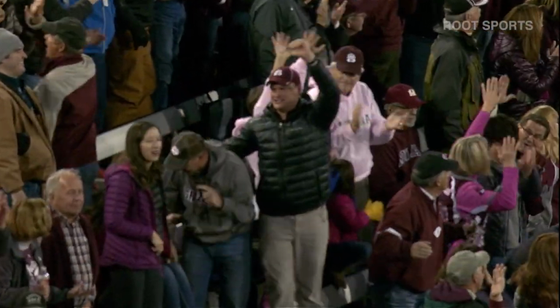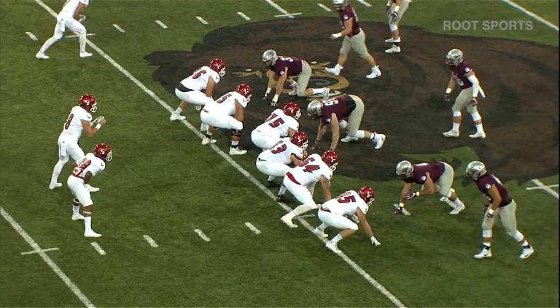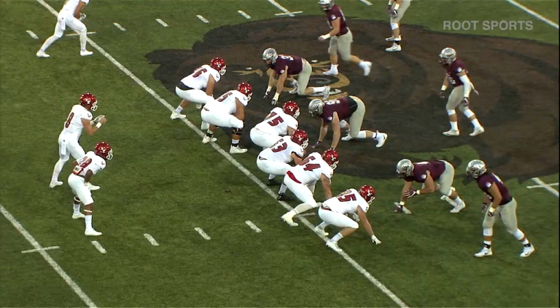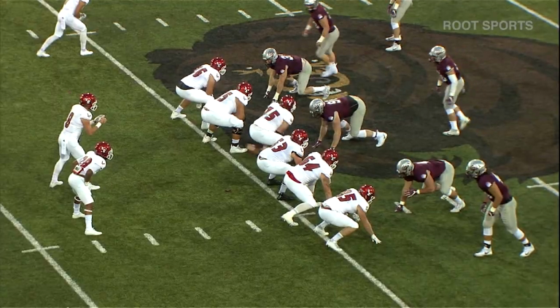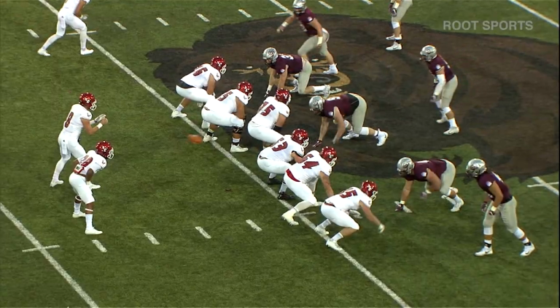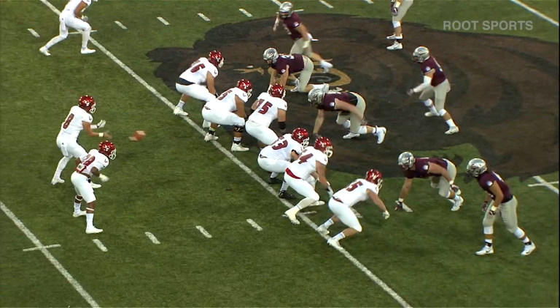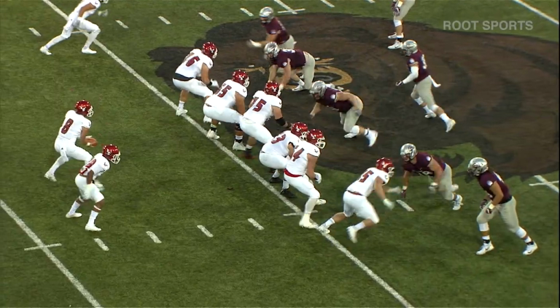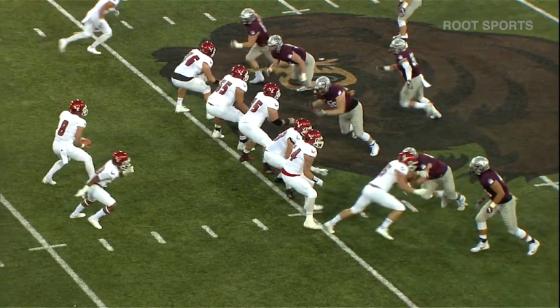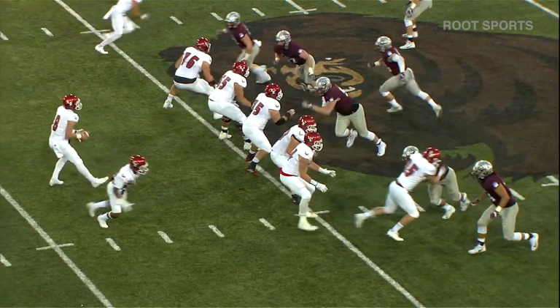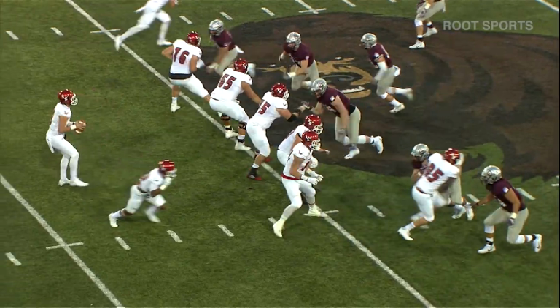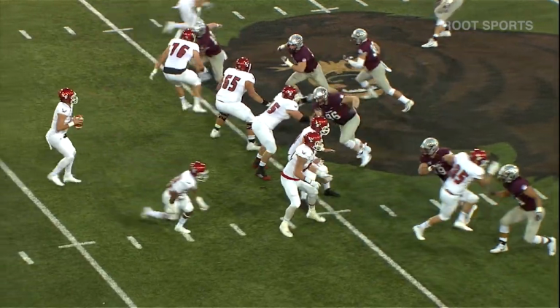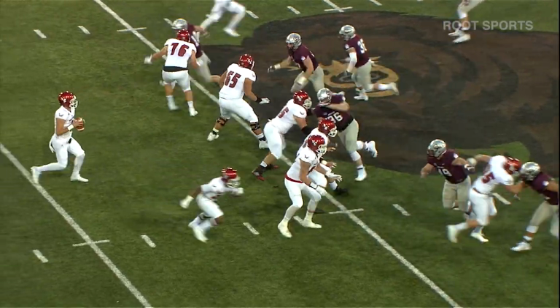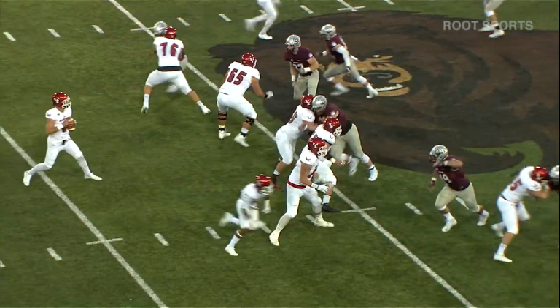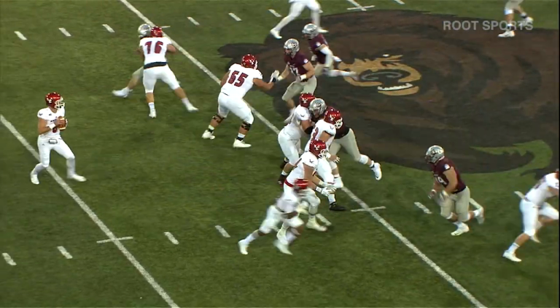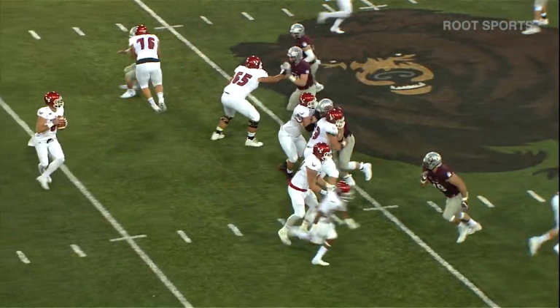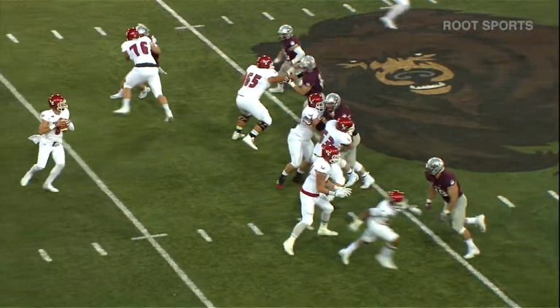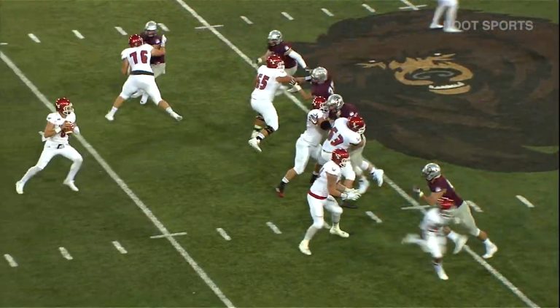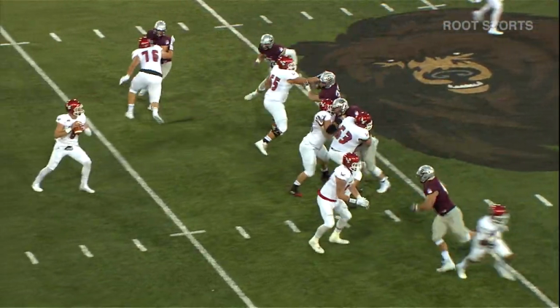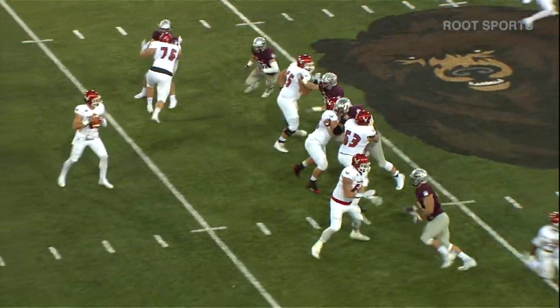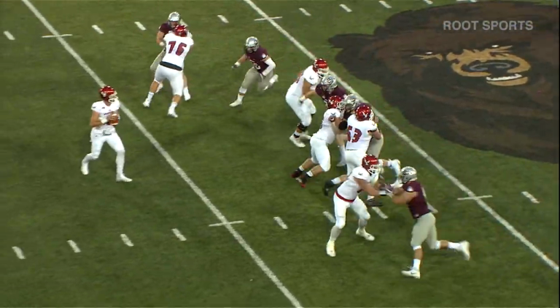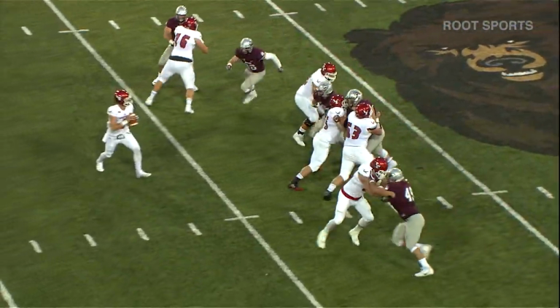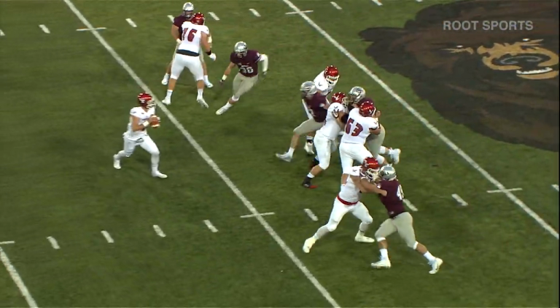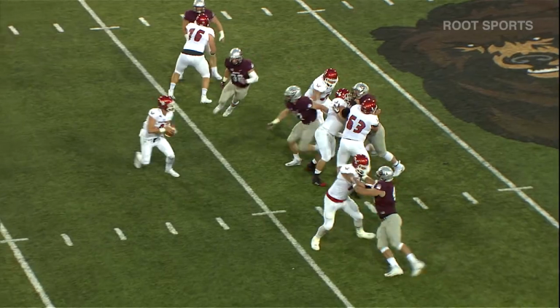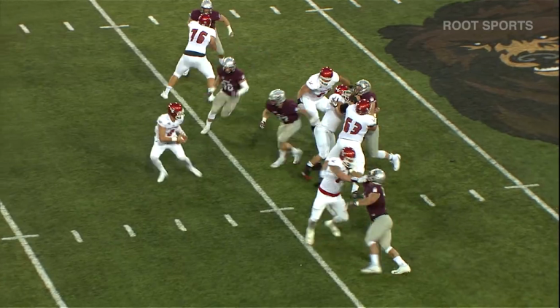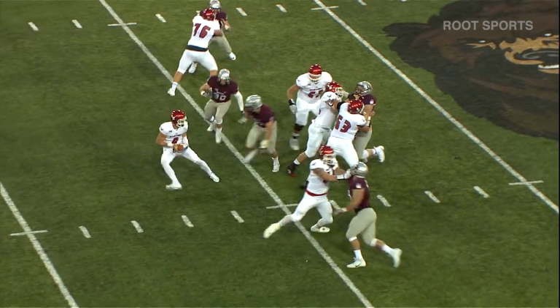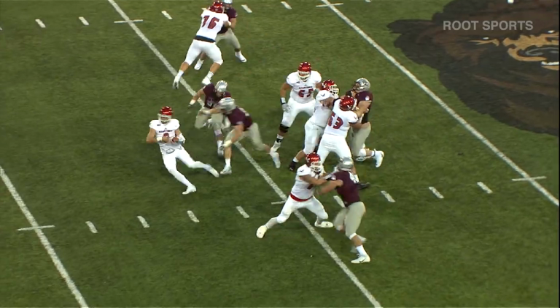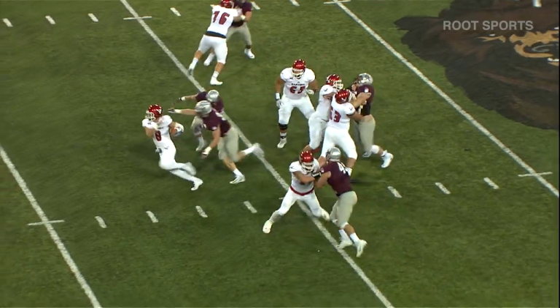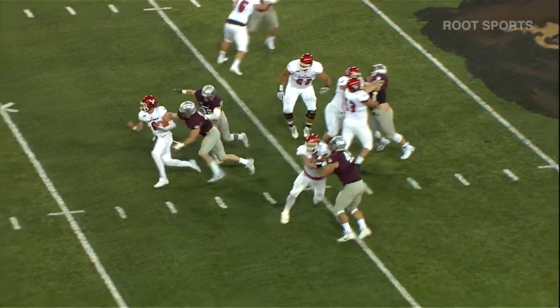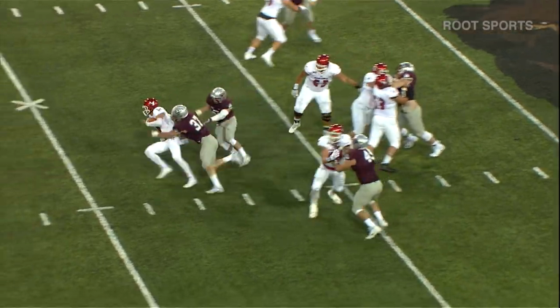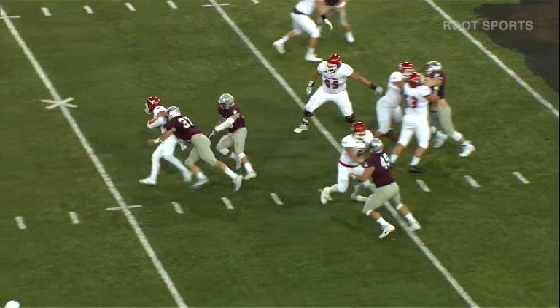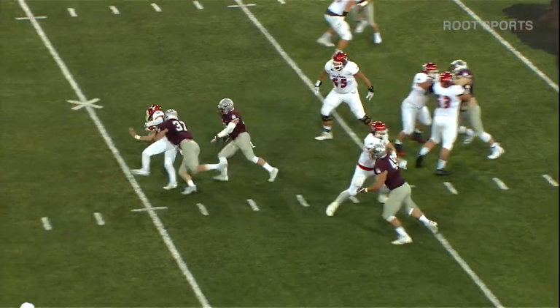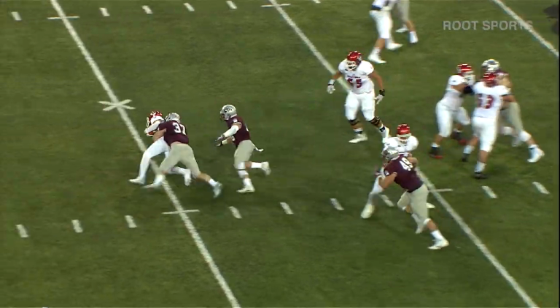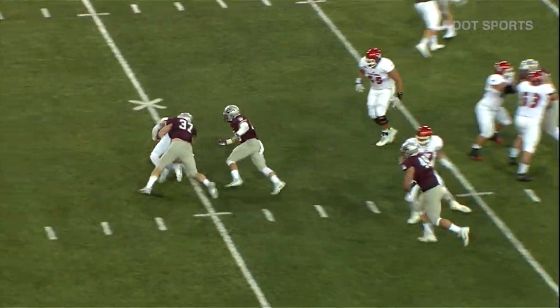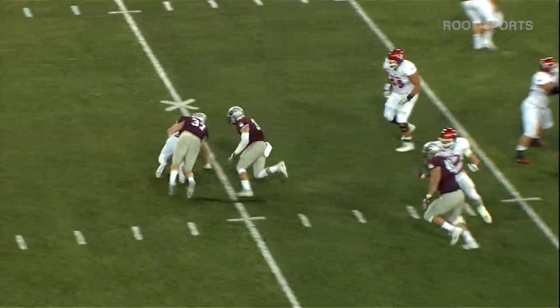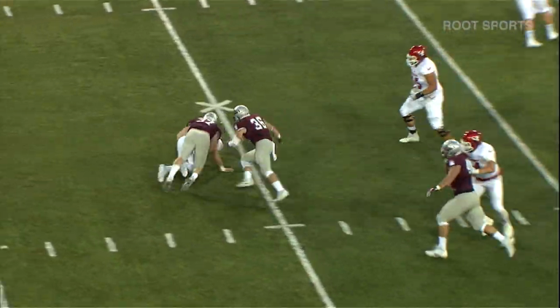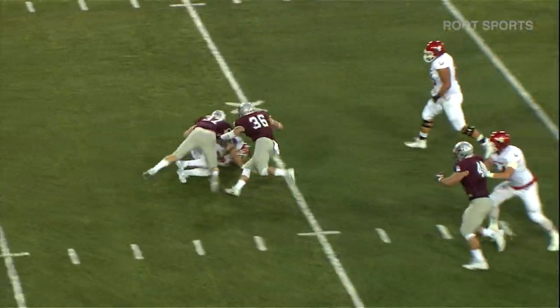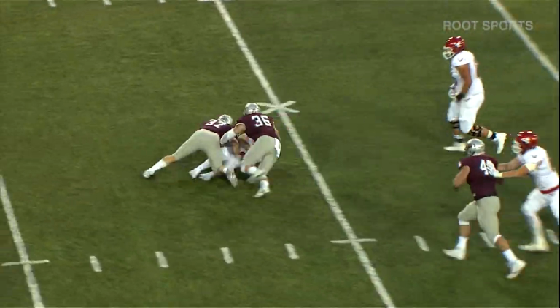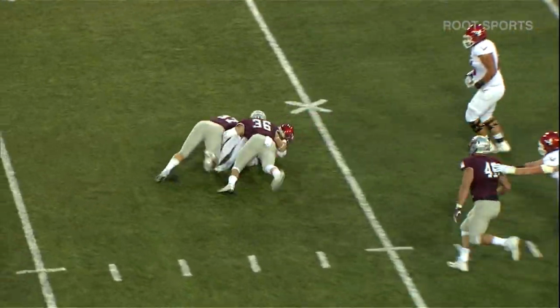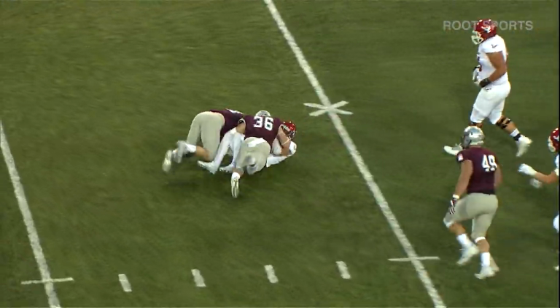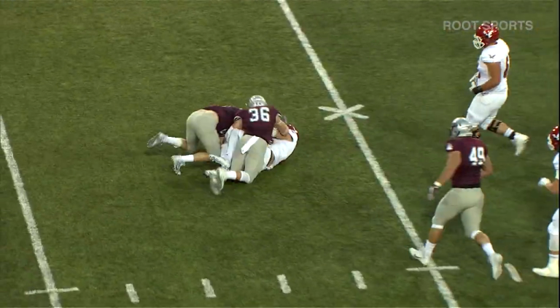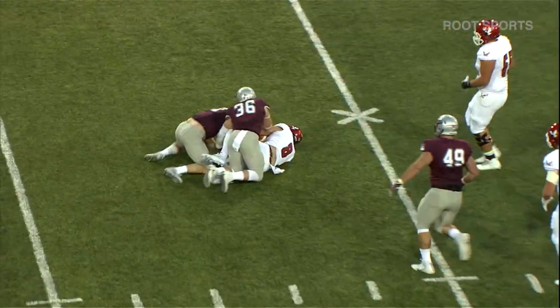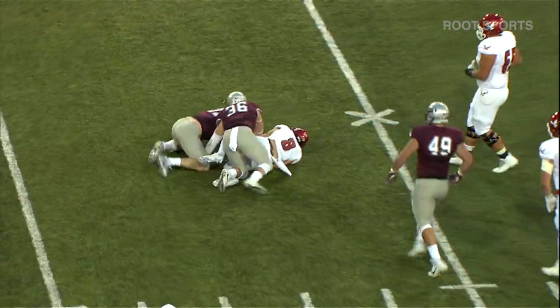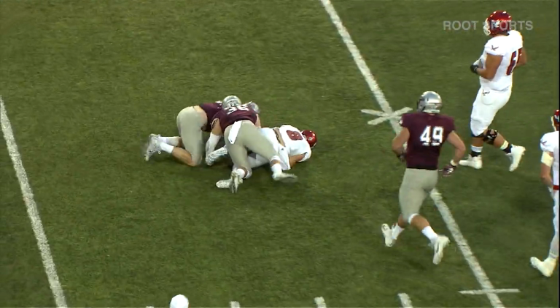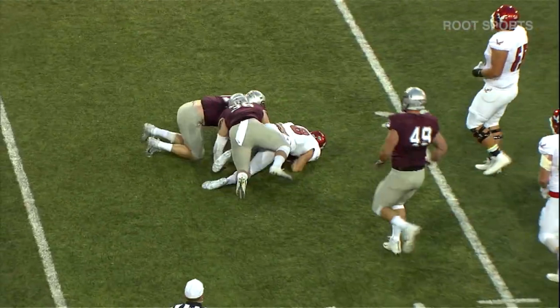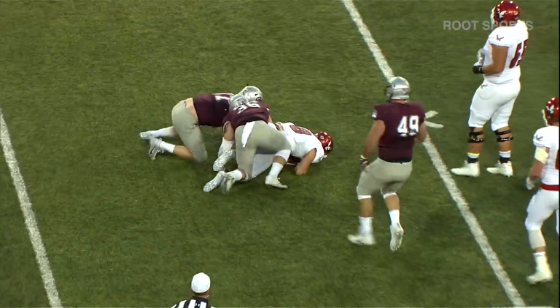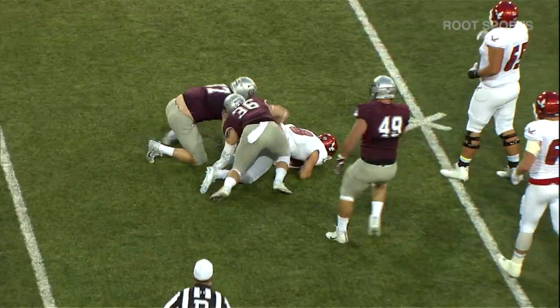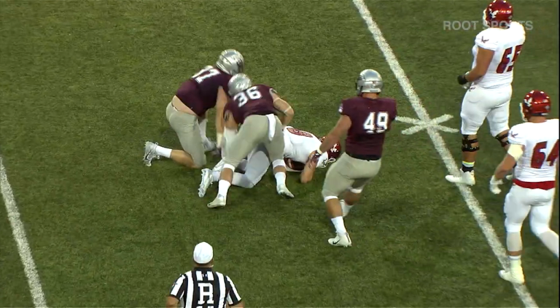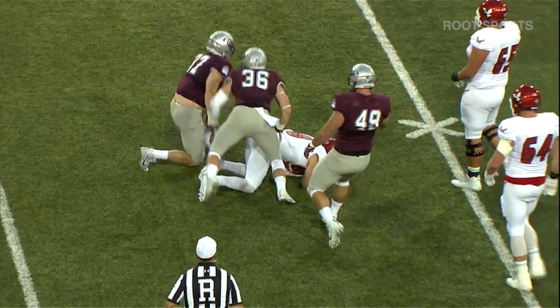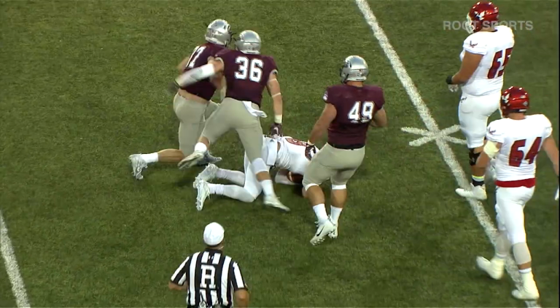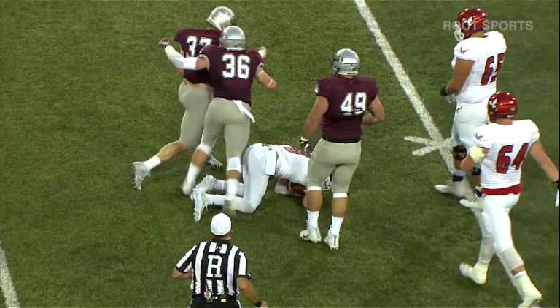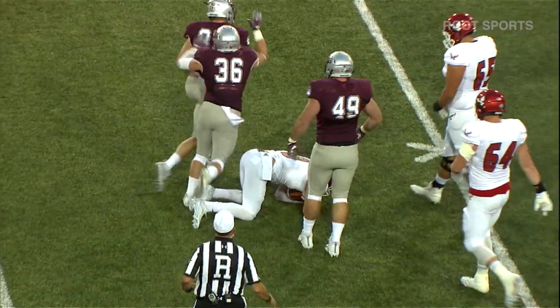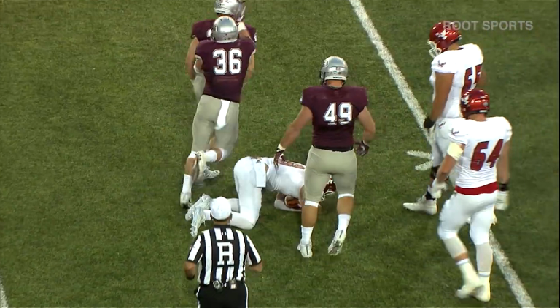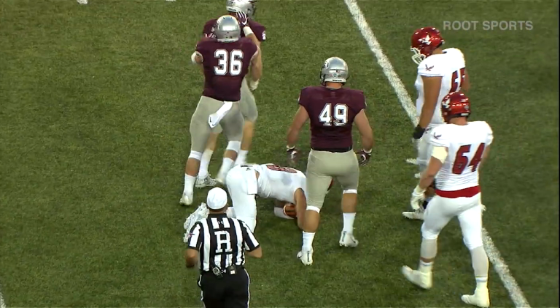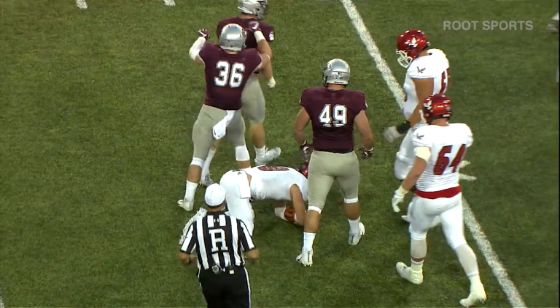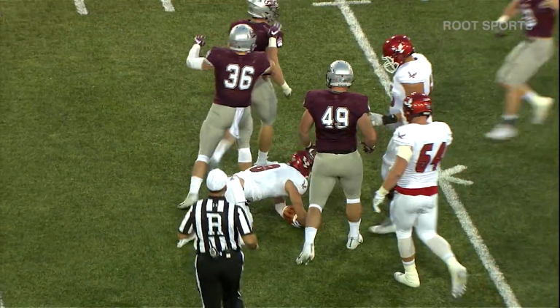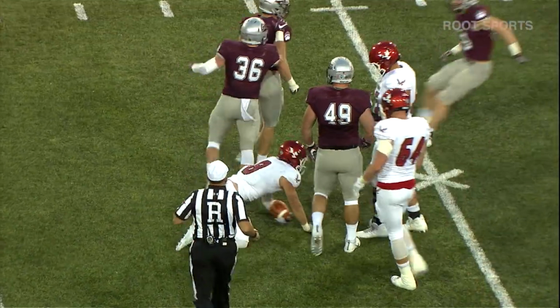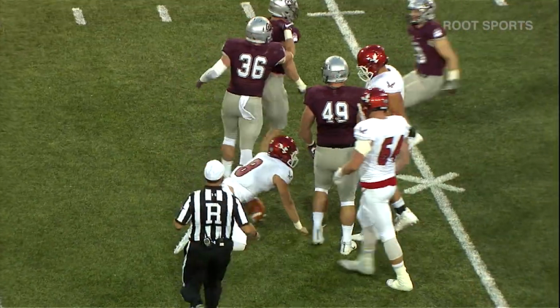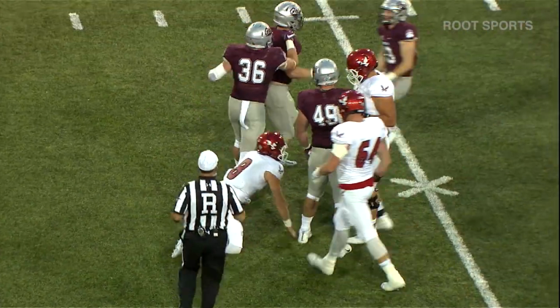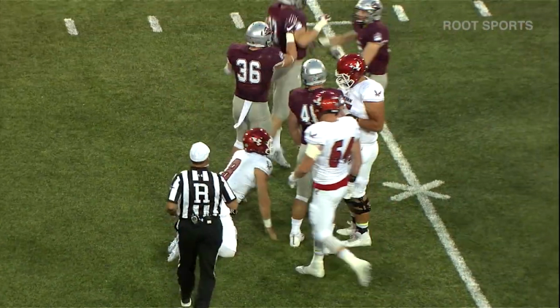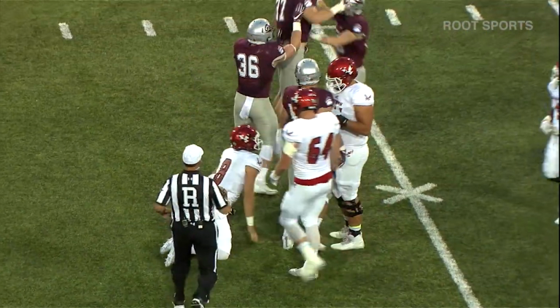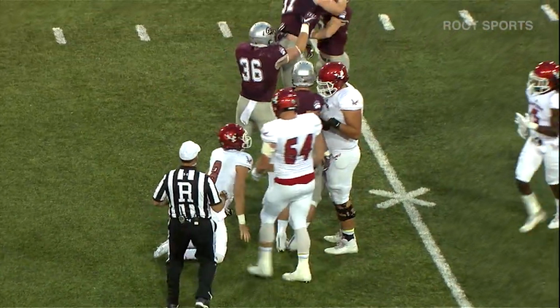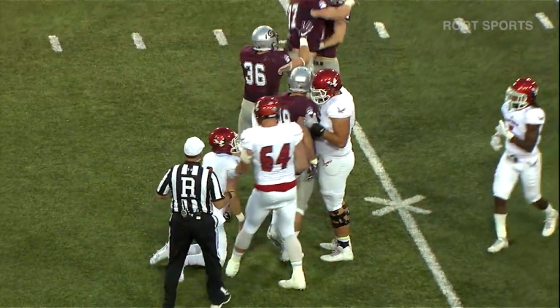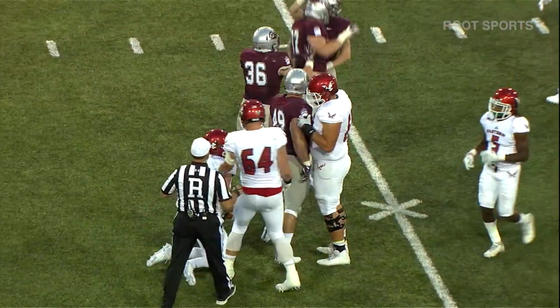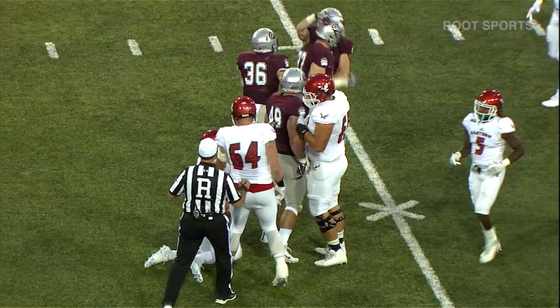Second and four for Gubru. Pump and go, he's looking outside. Pressure coming, and Tucker, shy, brings him down.